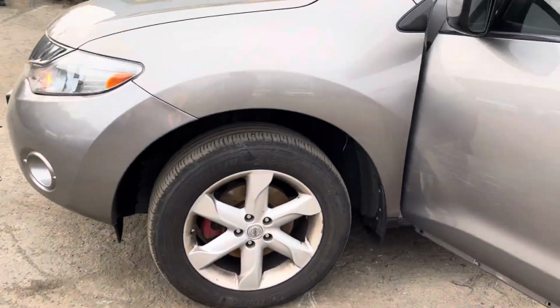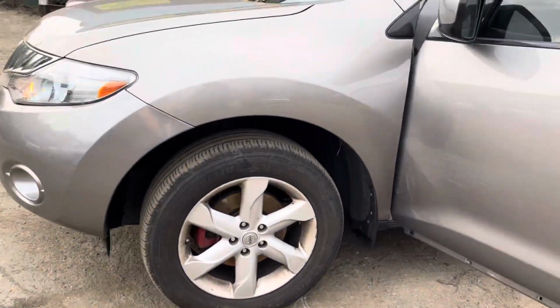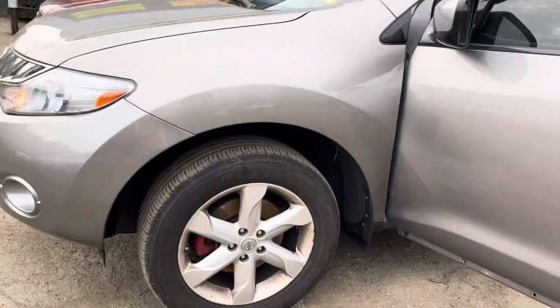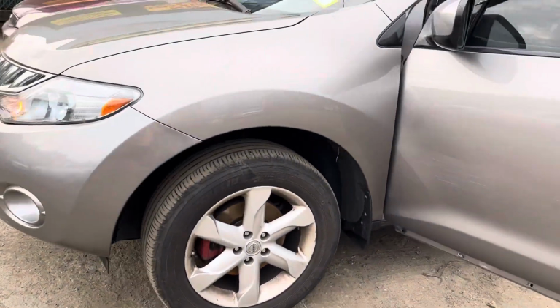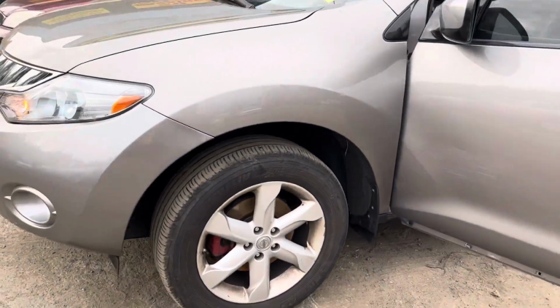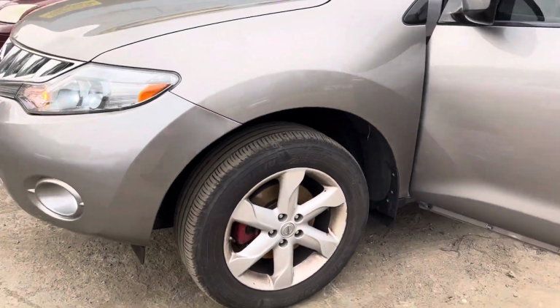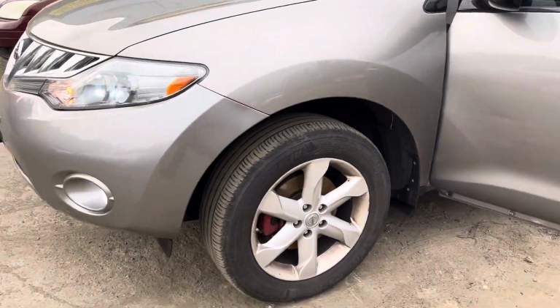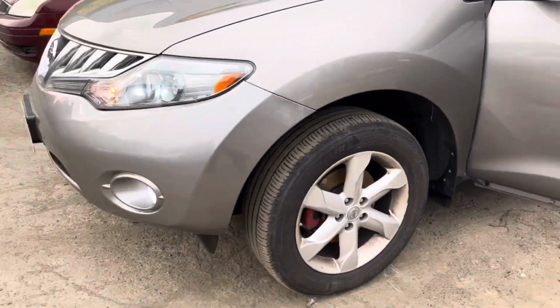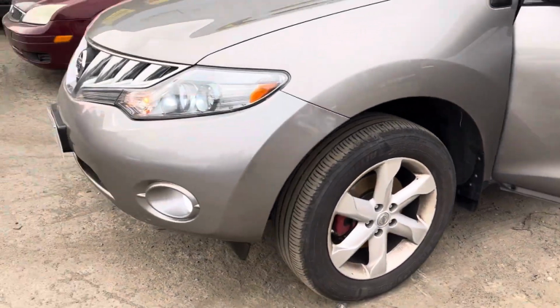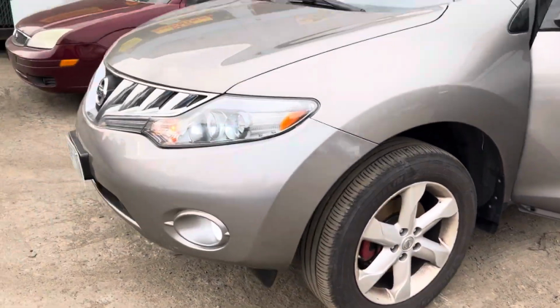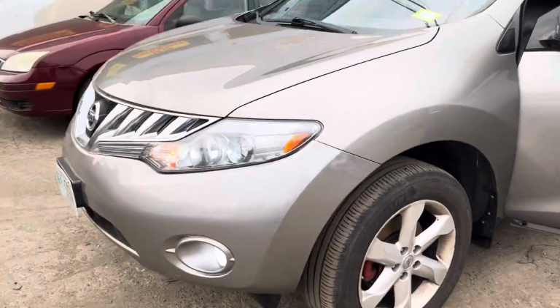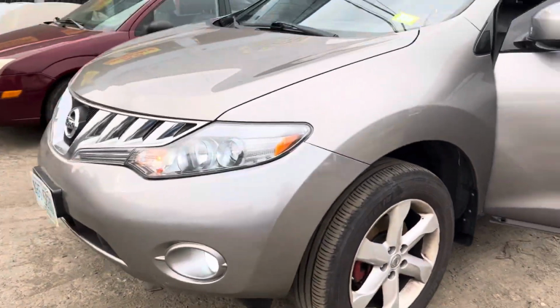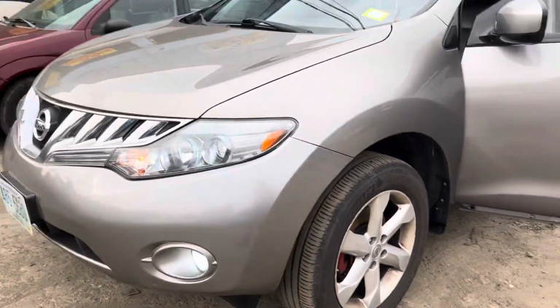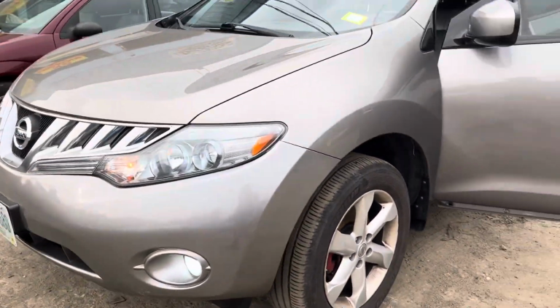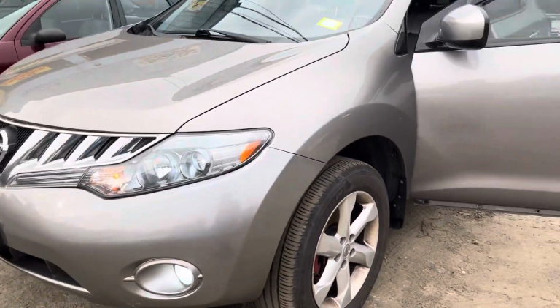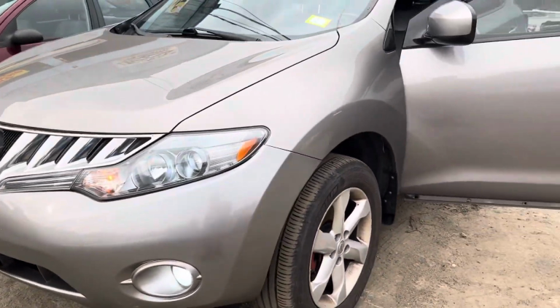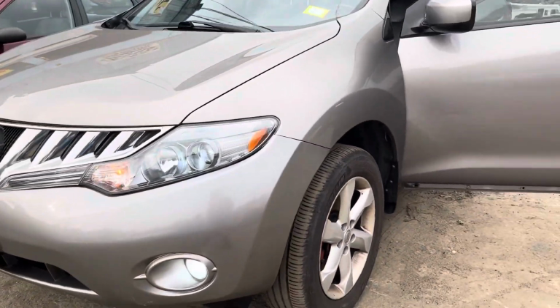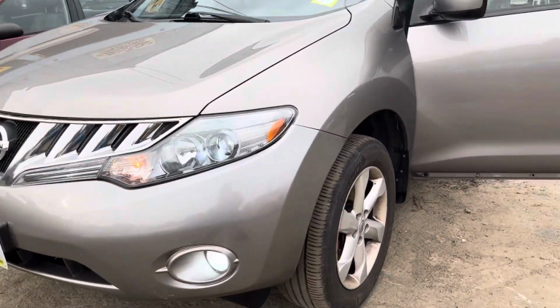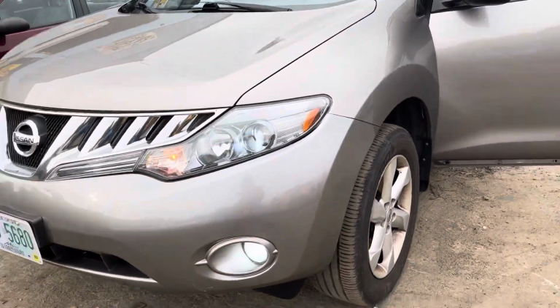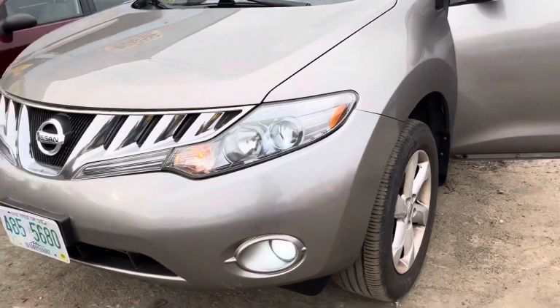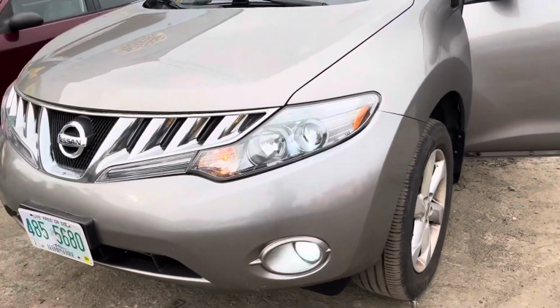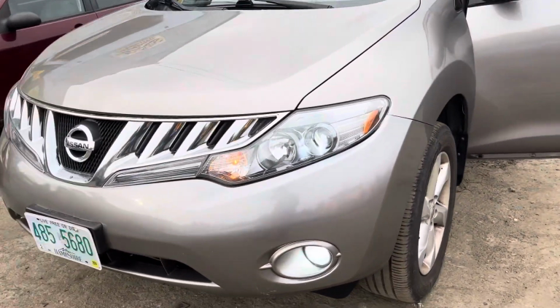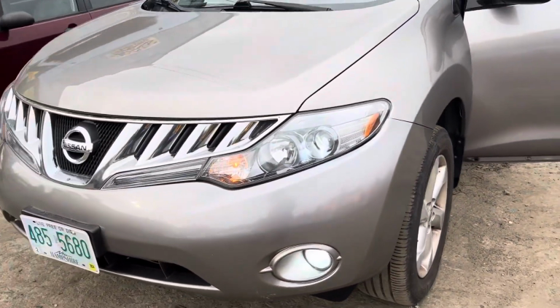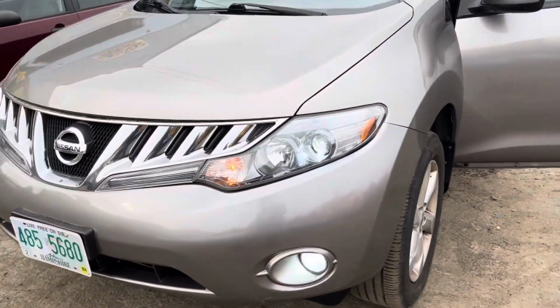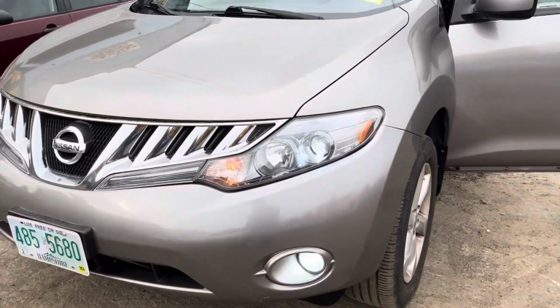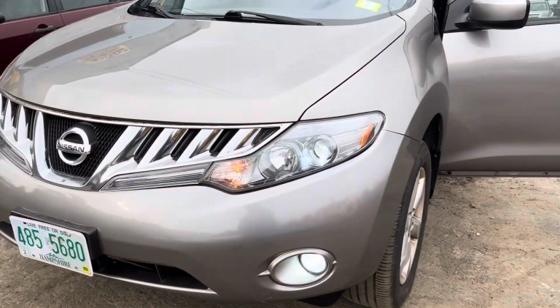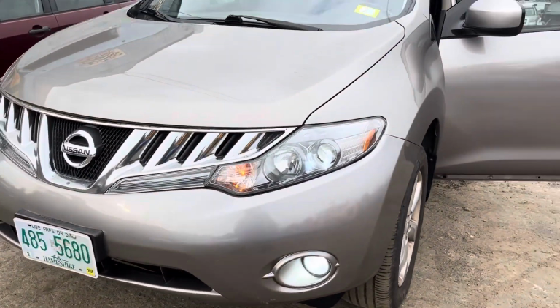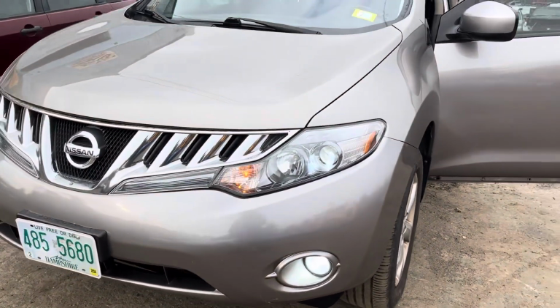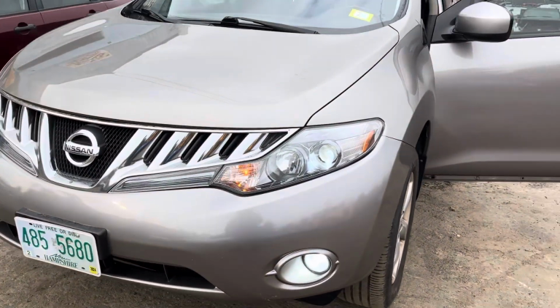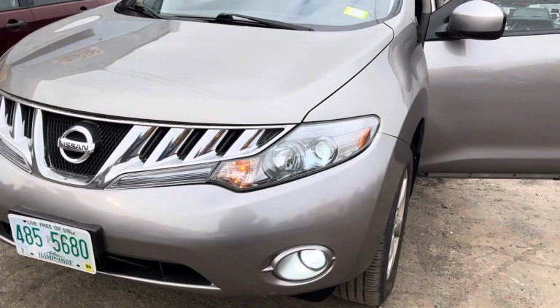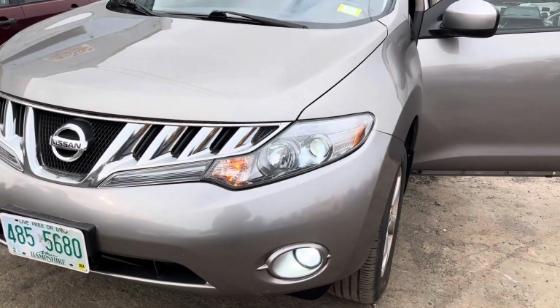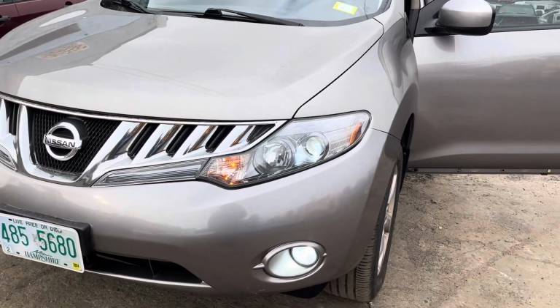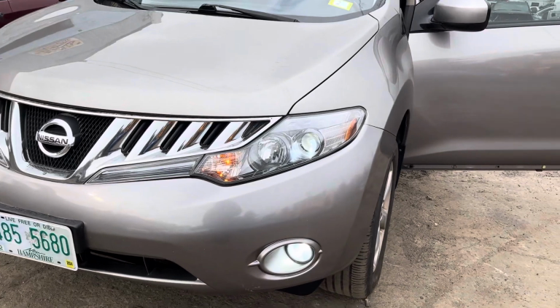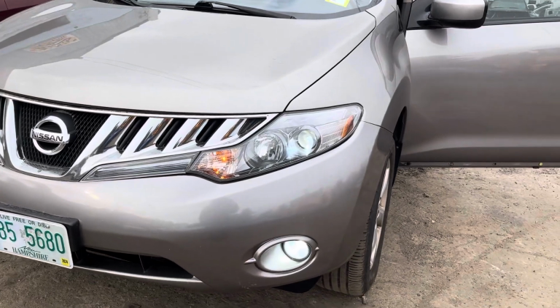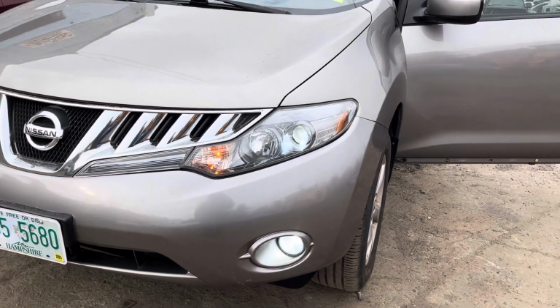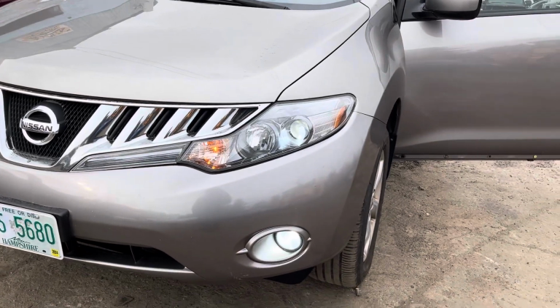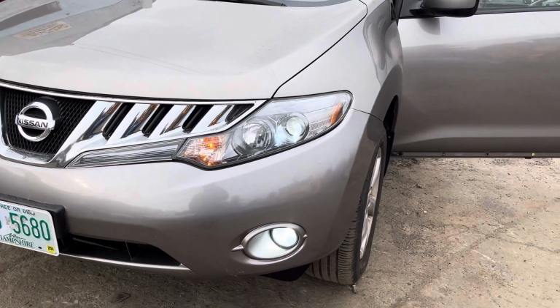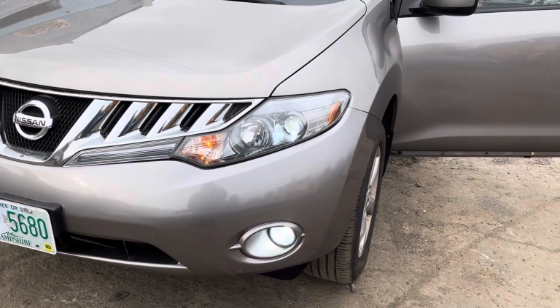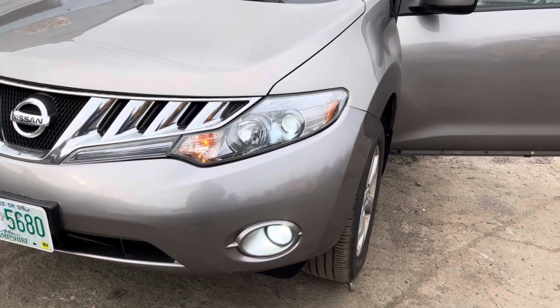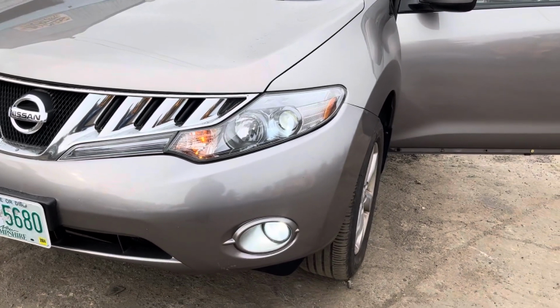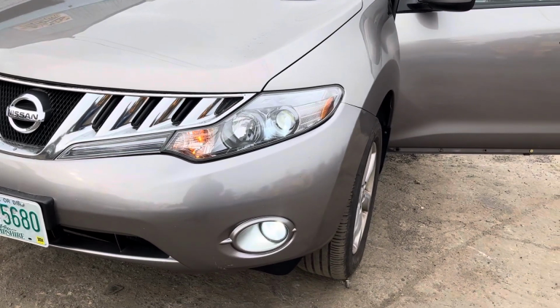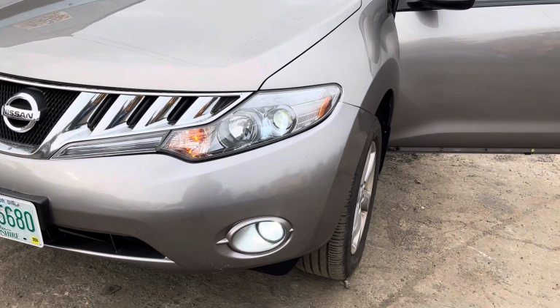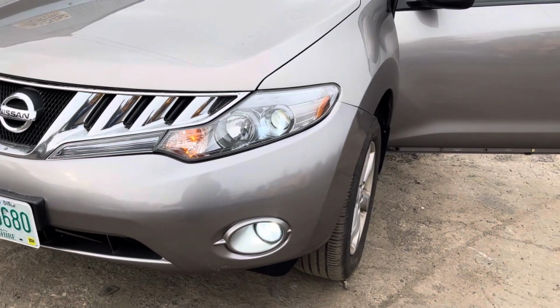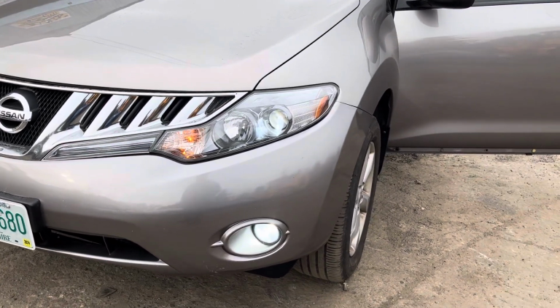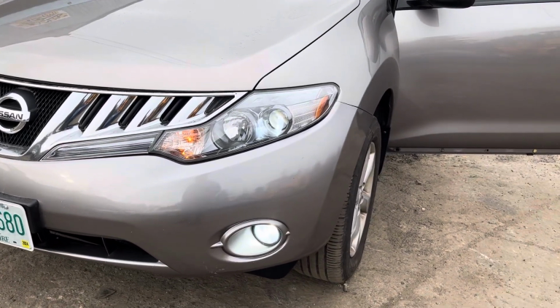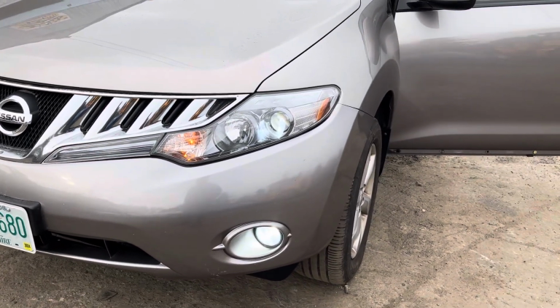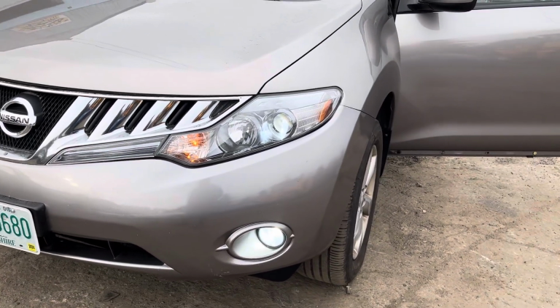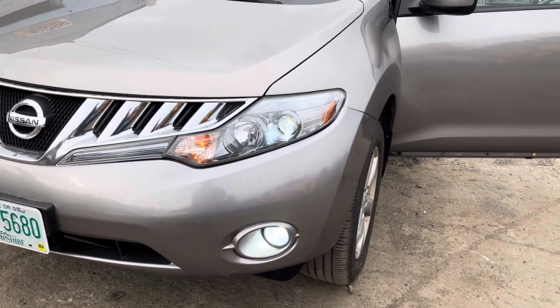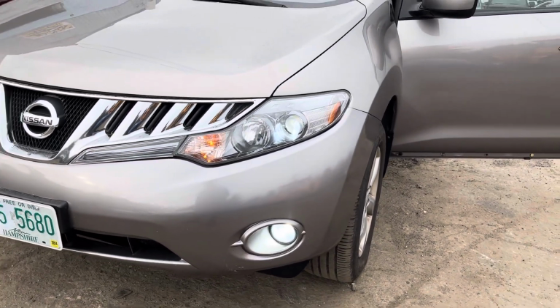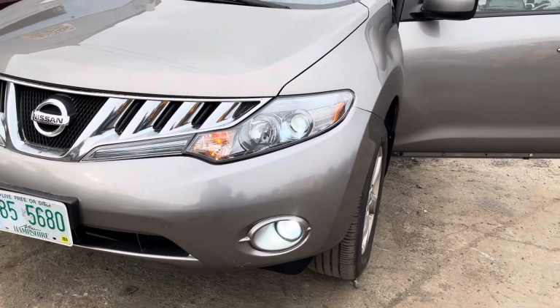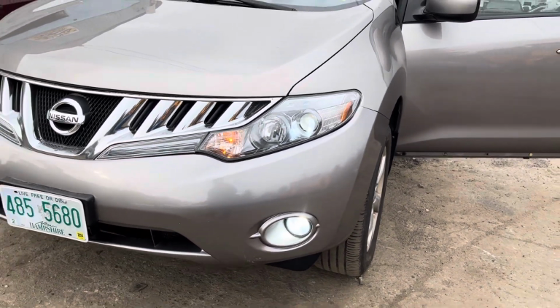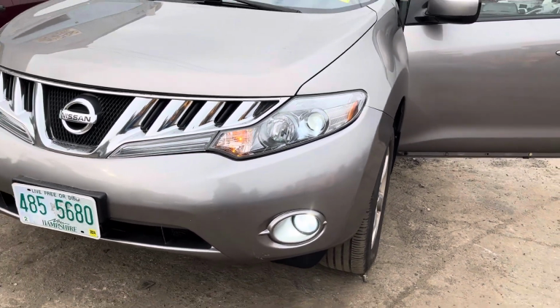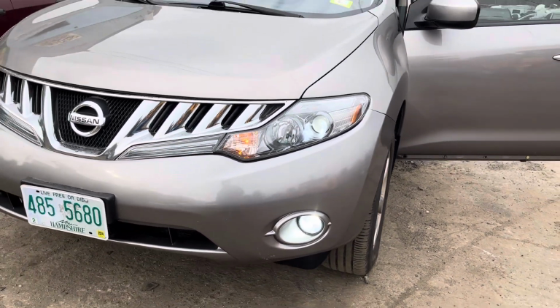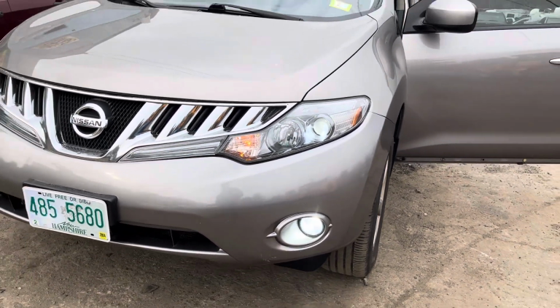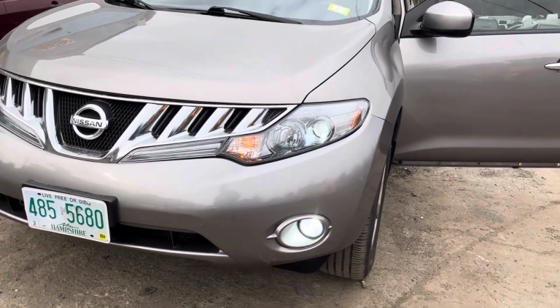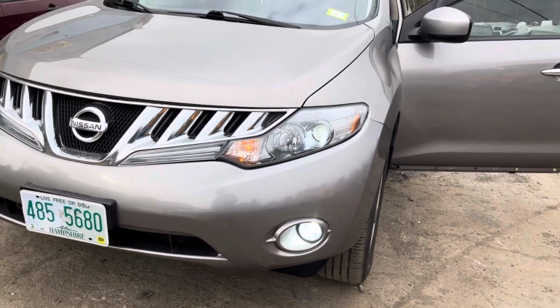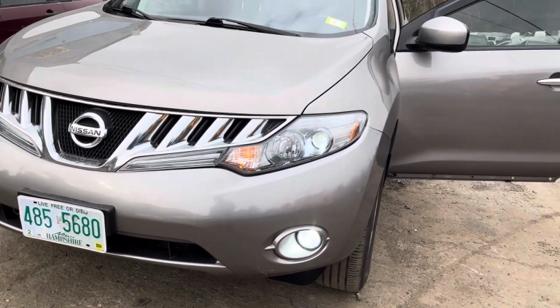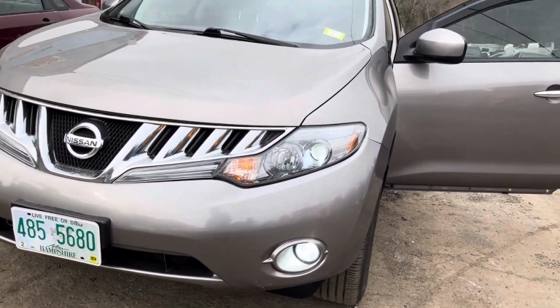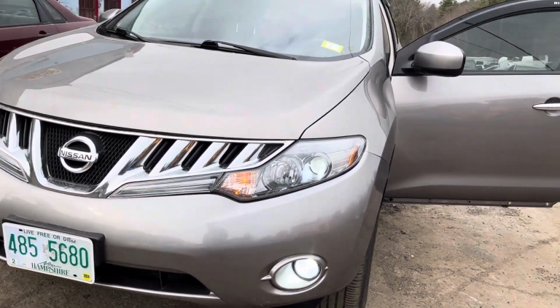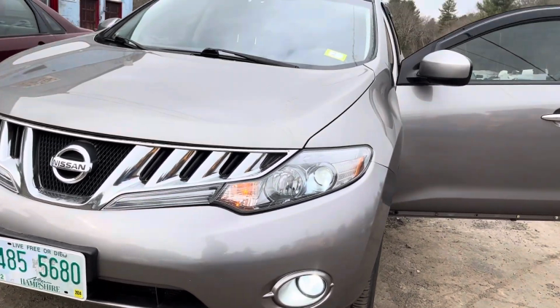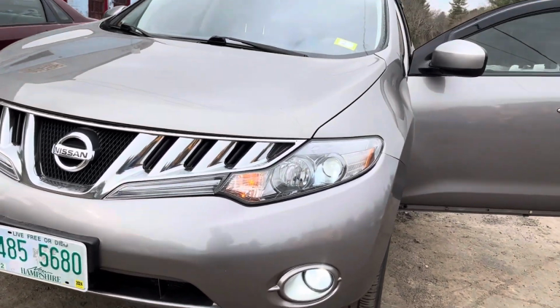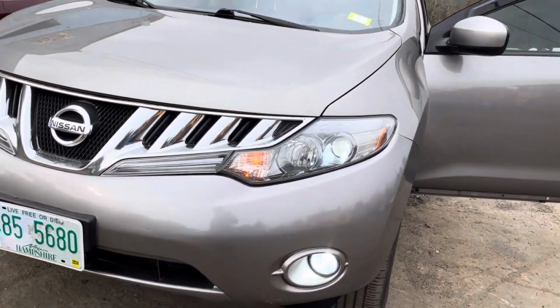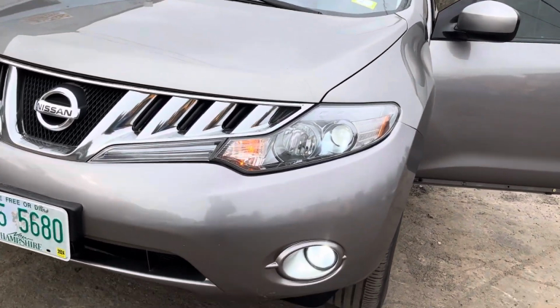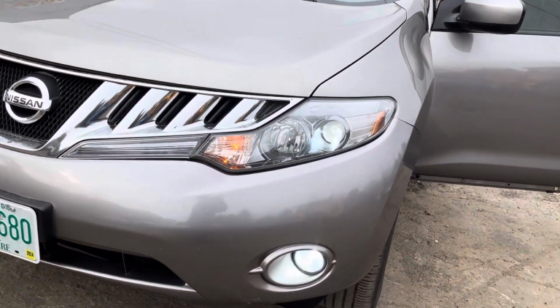2010 Nissan Murano. Car starts, runs good. Headlights, front bumper, grille, hood — all look good. Headlights are xenon.